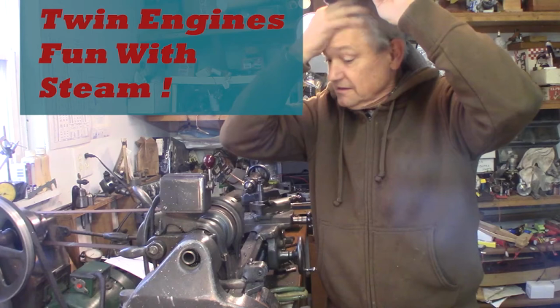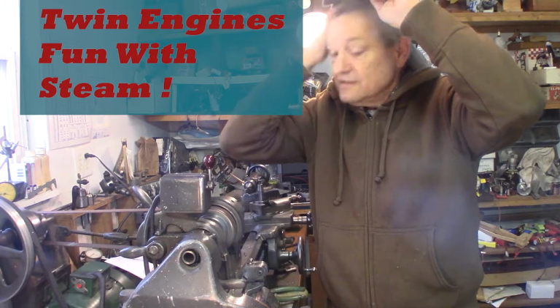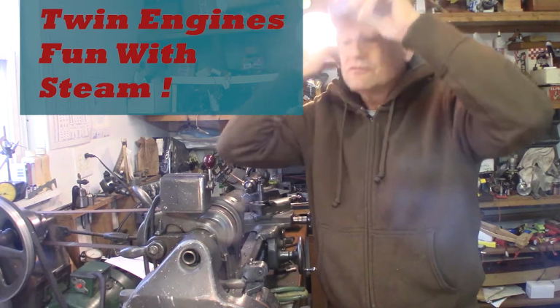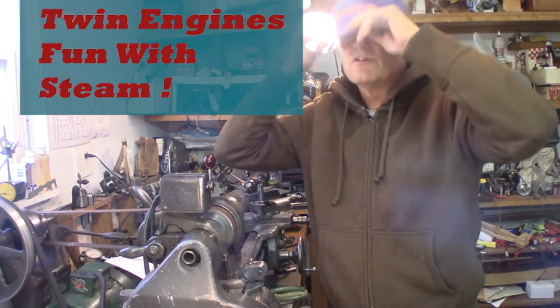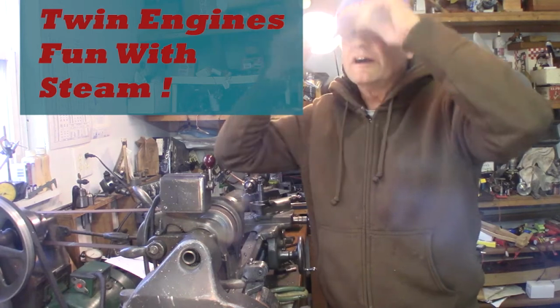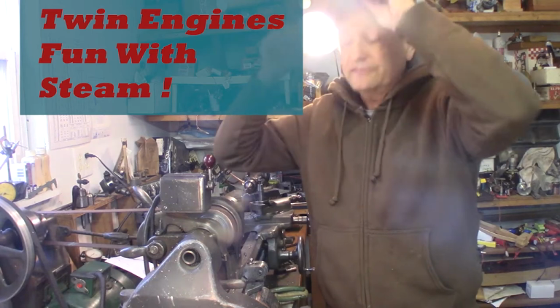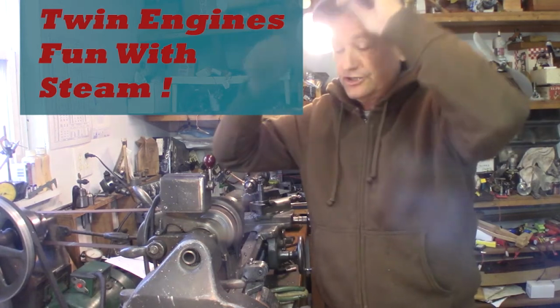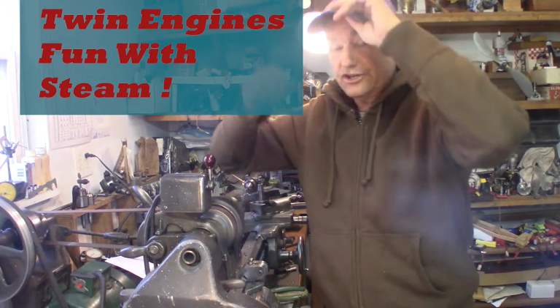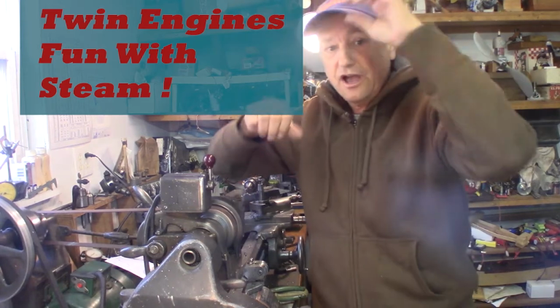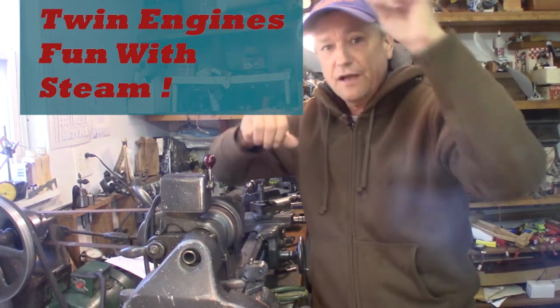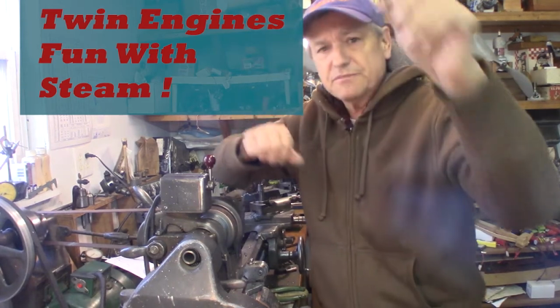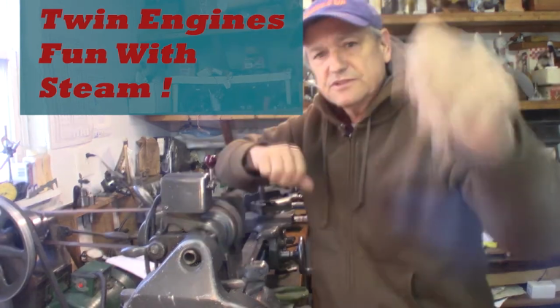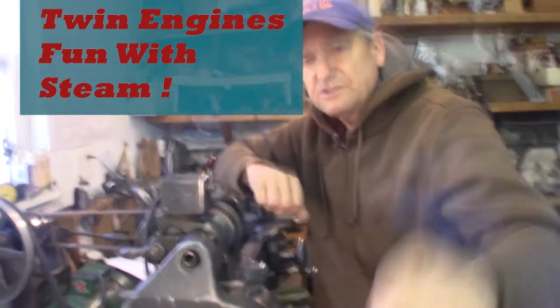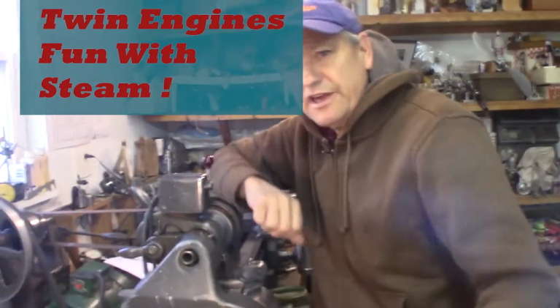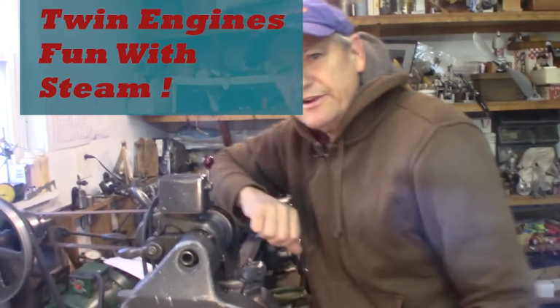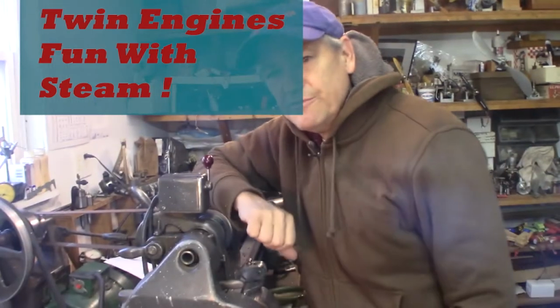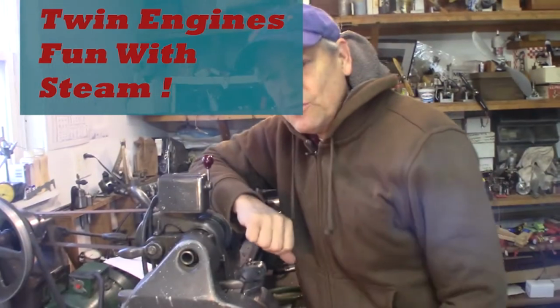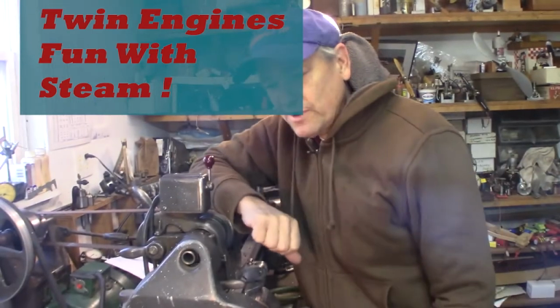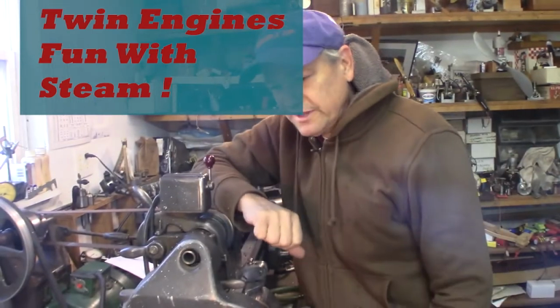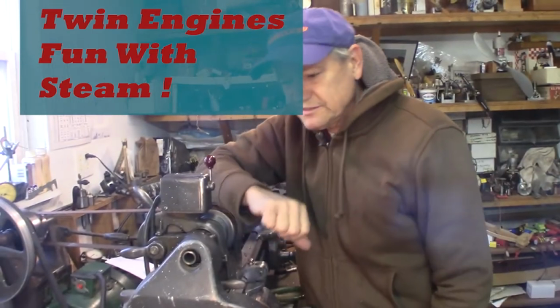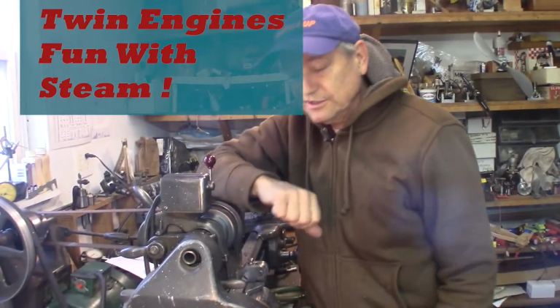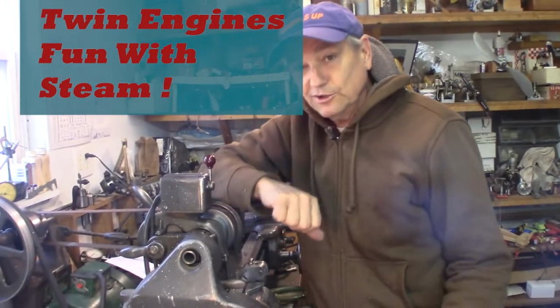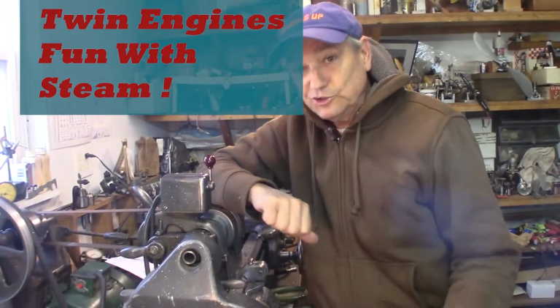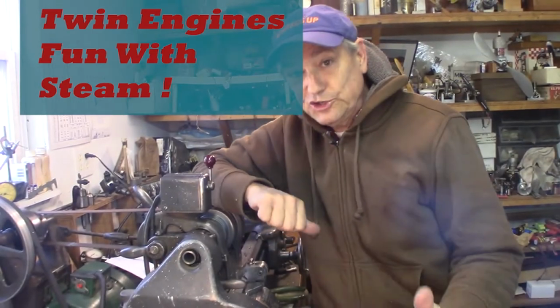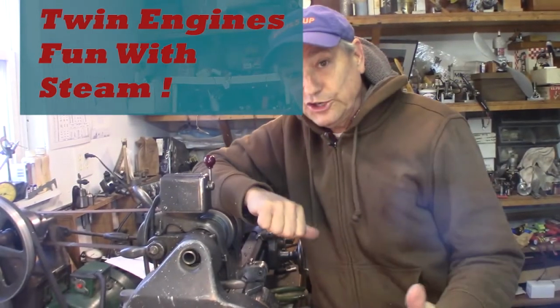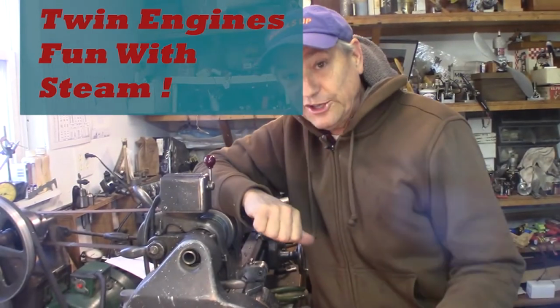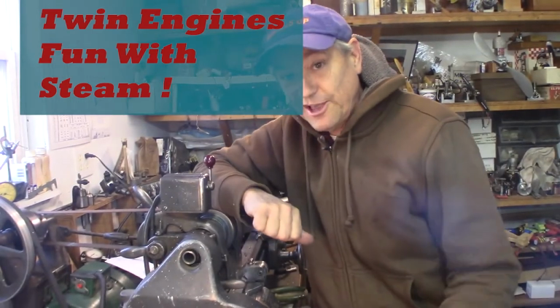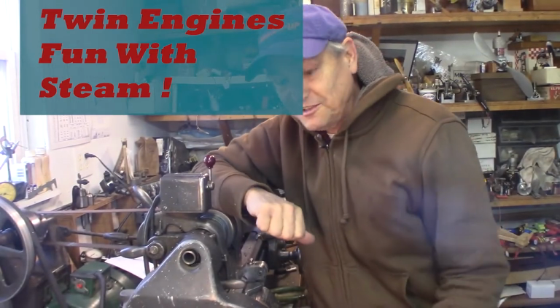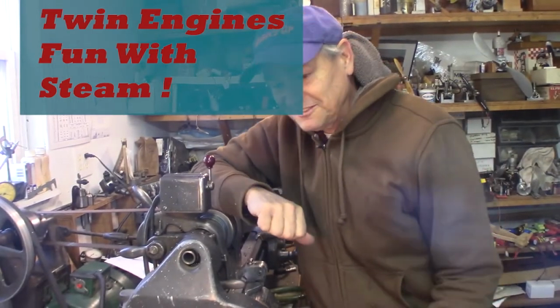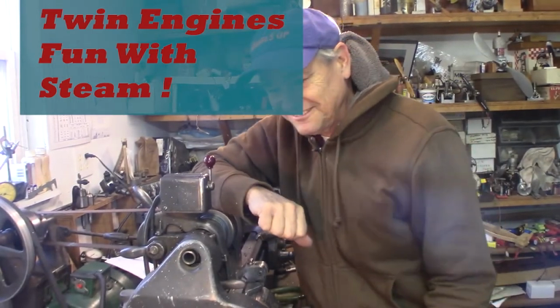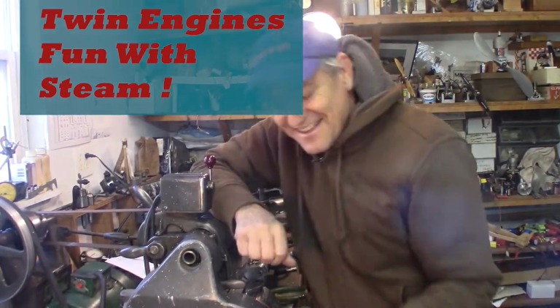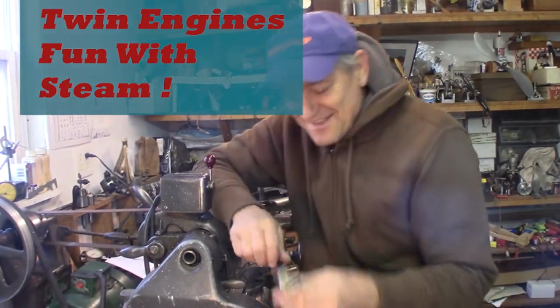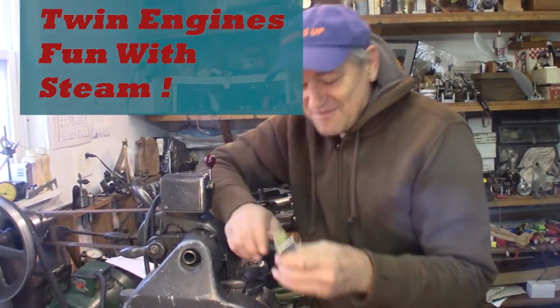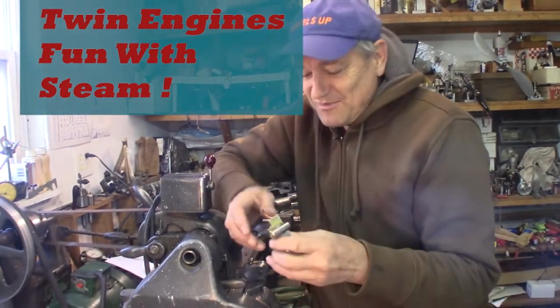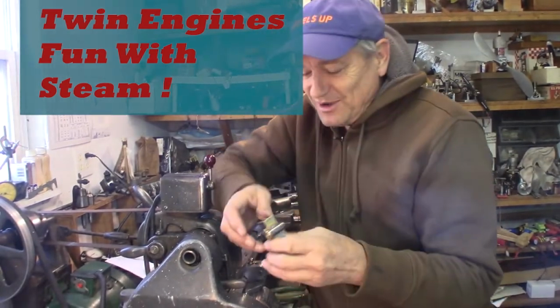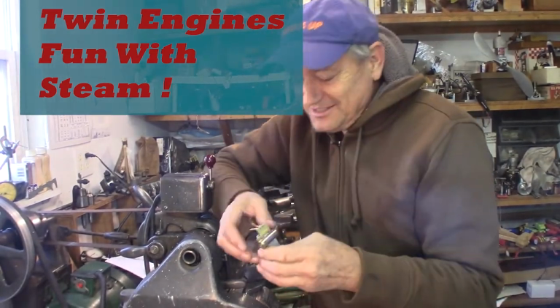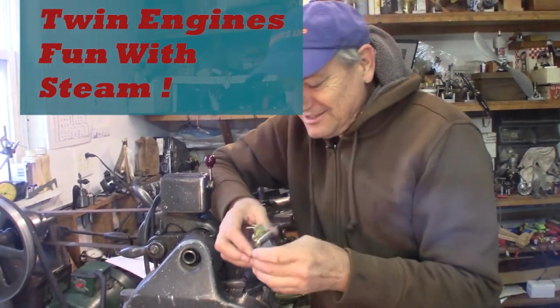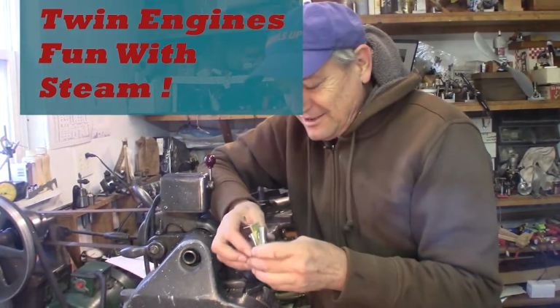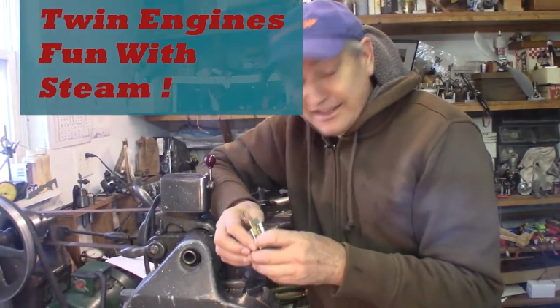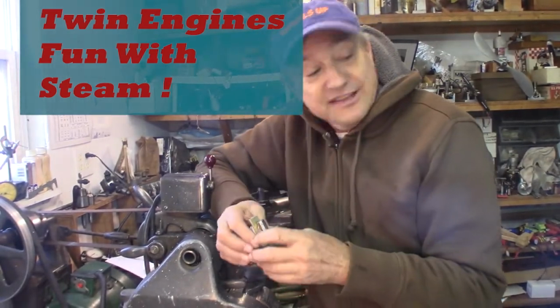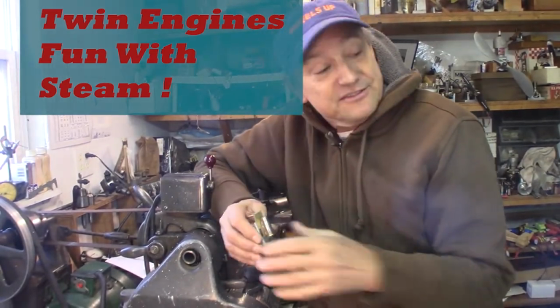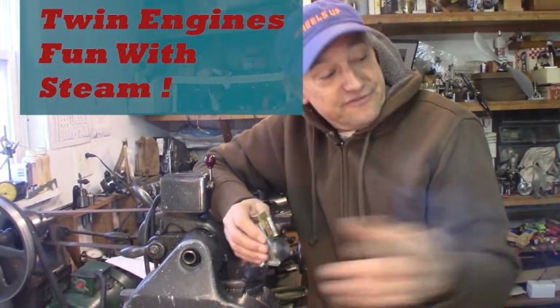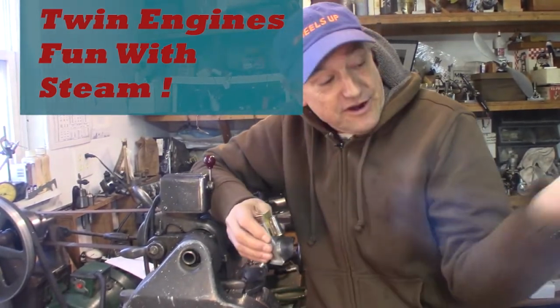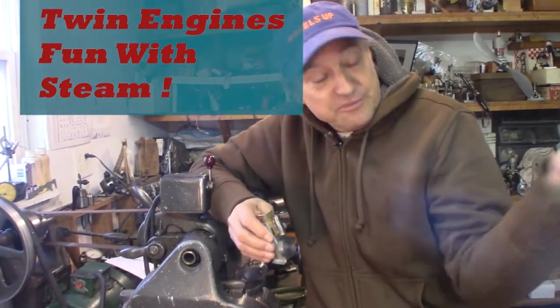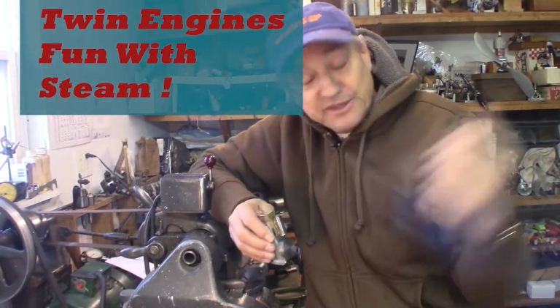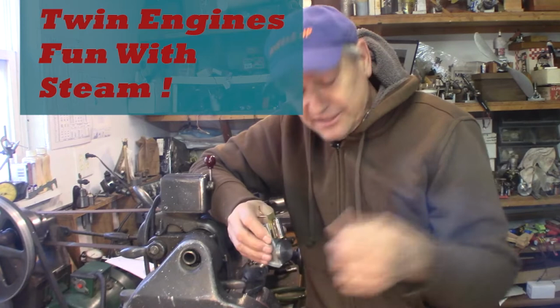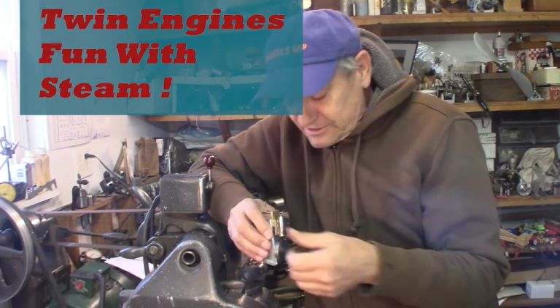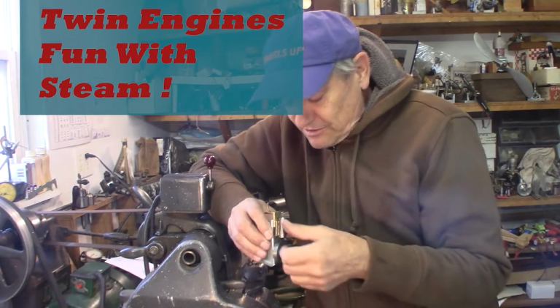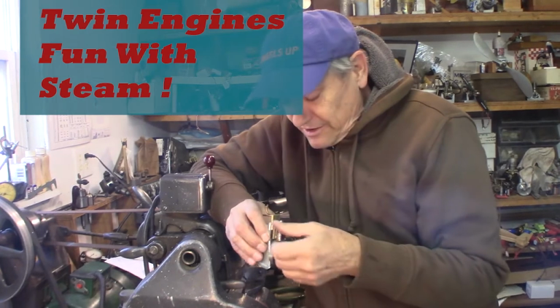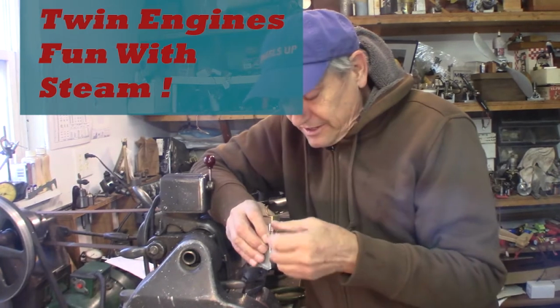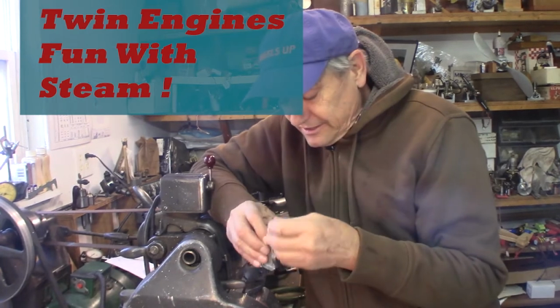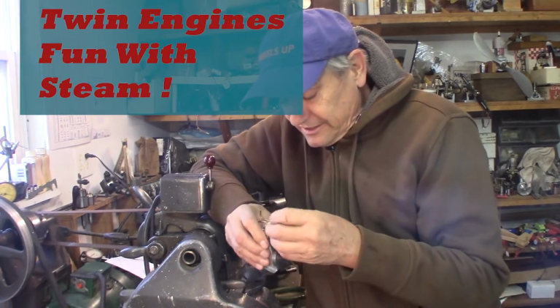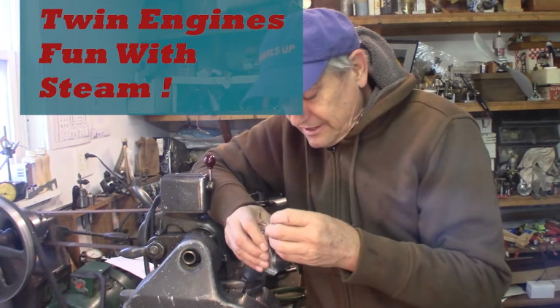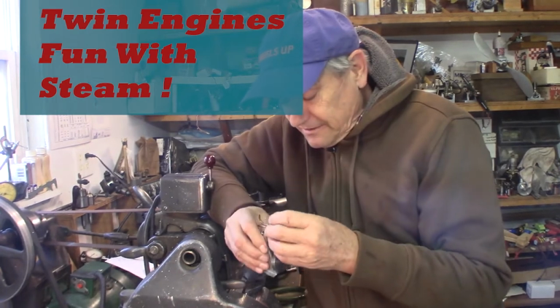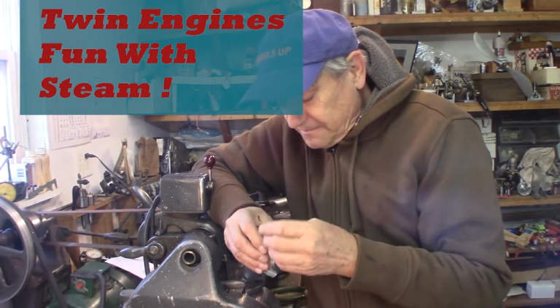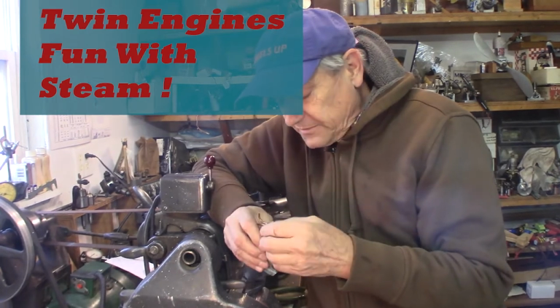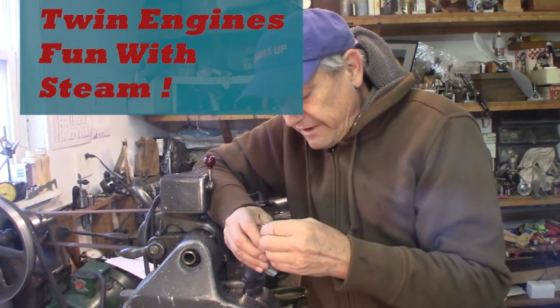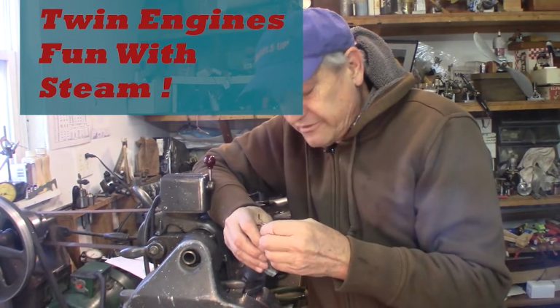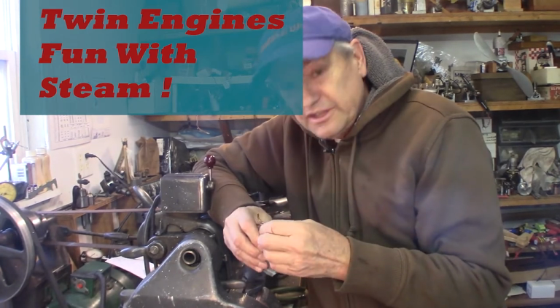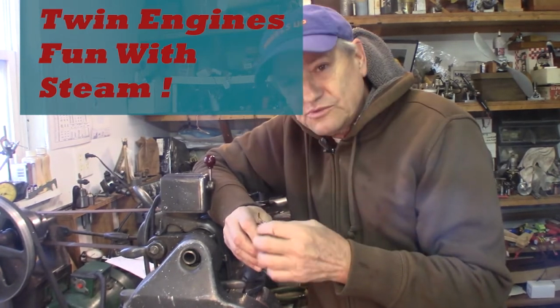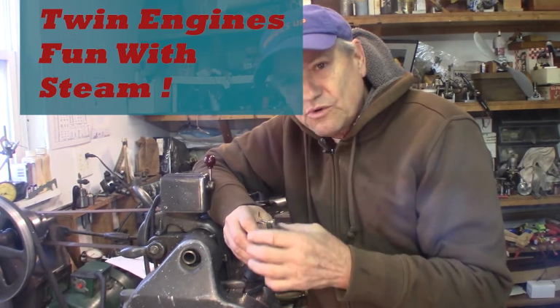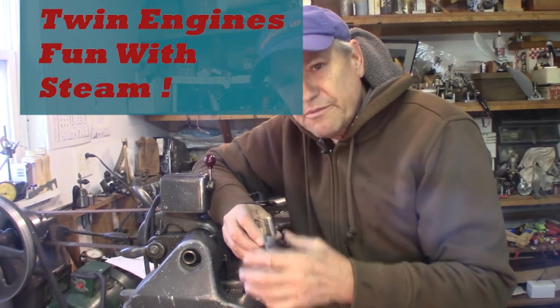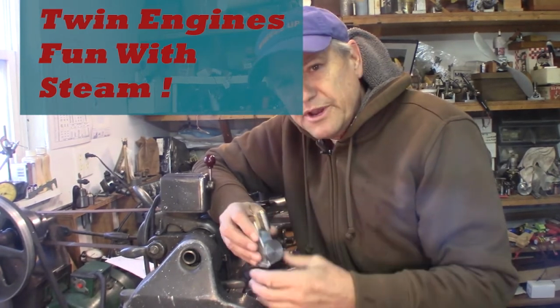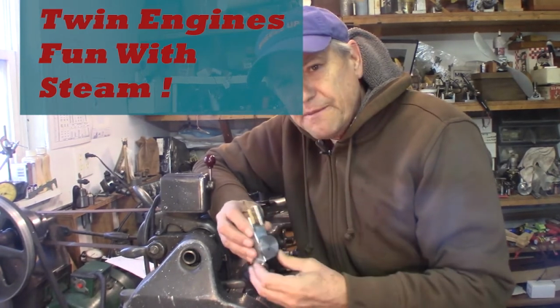We're out in the shop. It's Saturday morning. It's a little chilly out, but I got the fireplace going and everything's warming up.